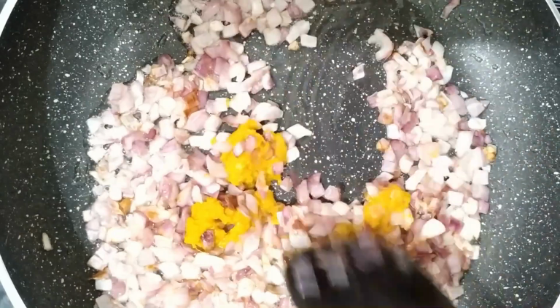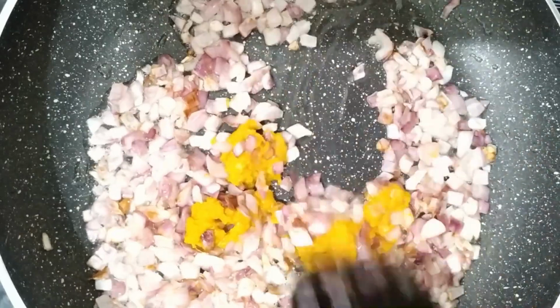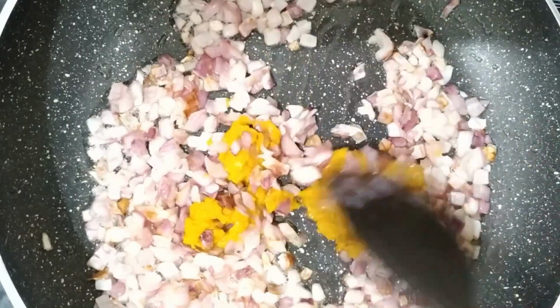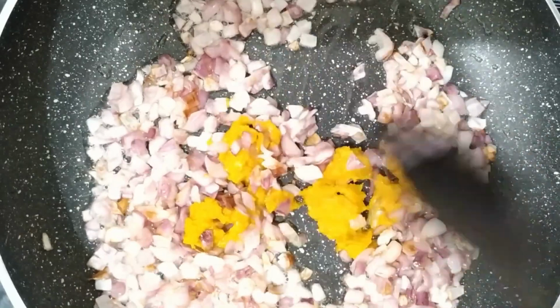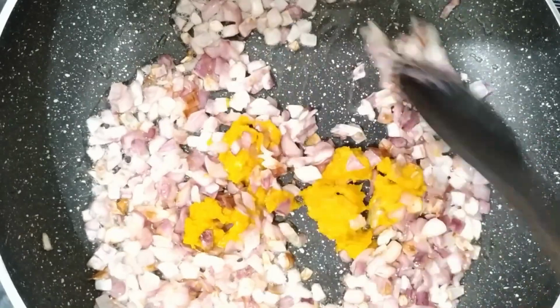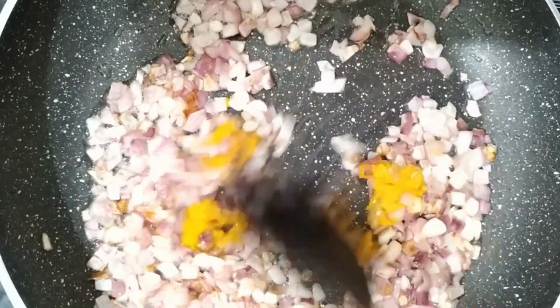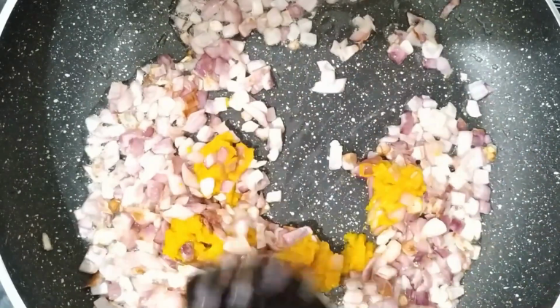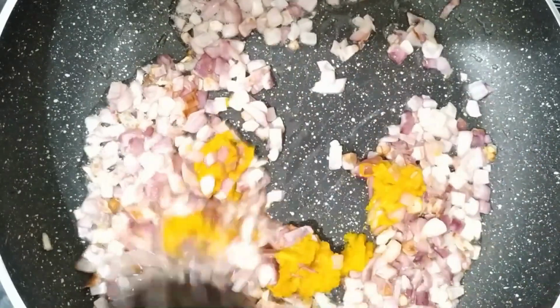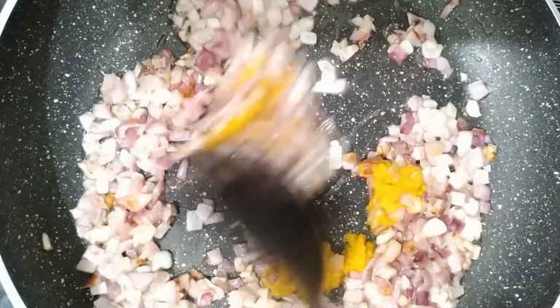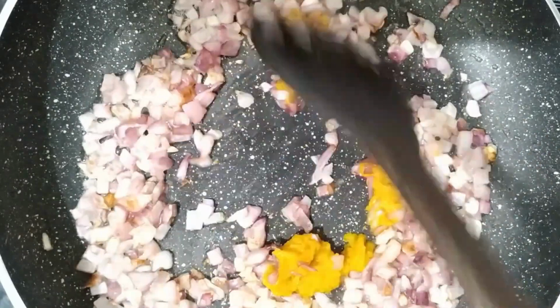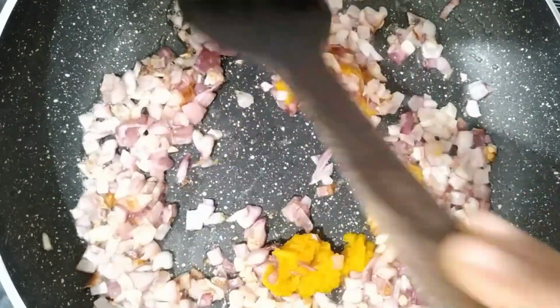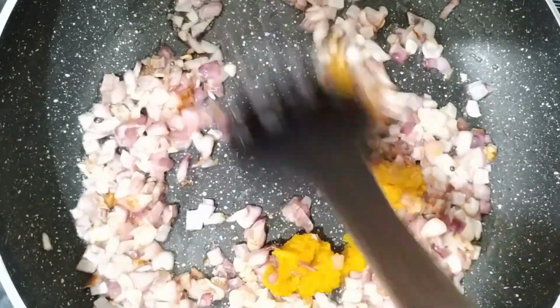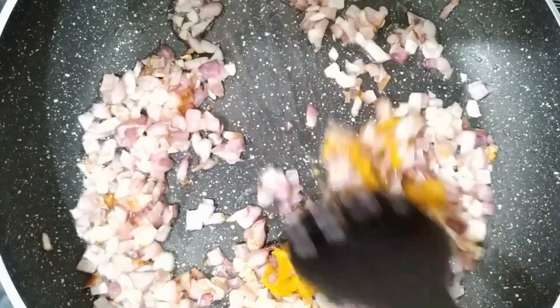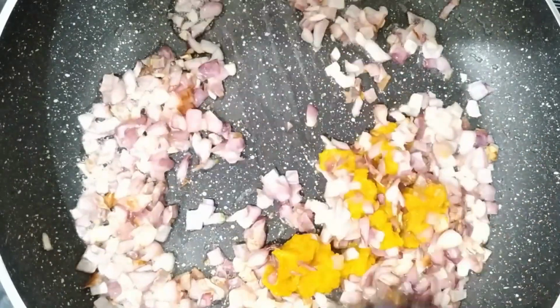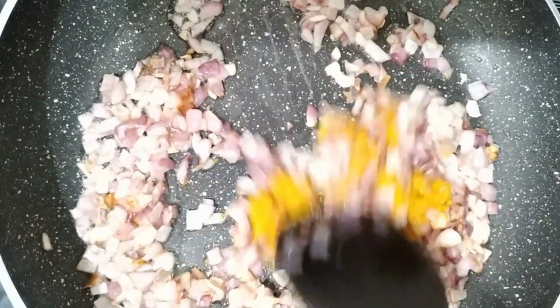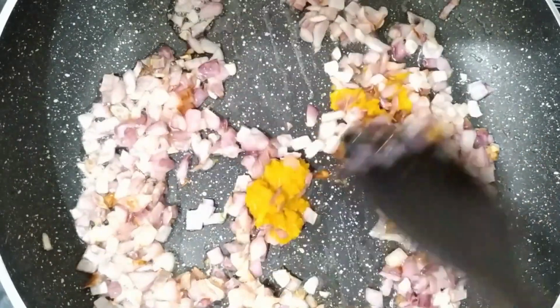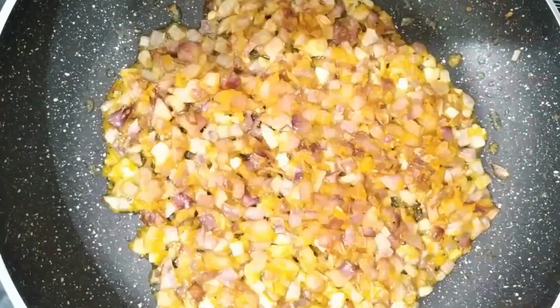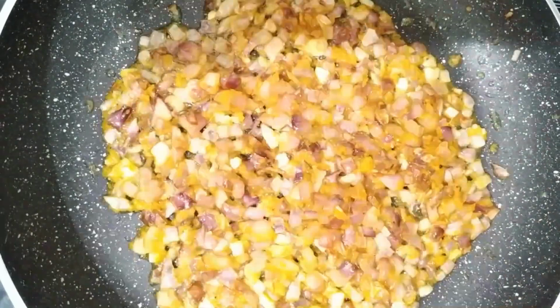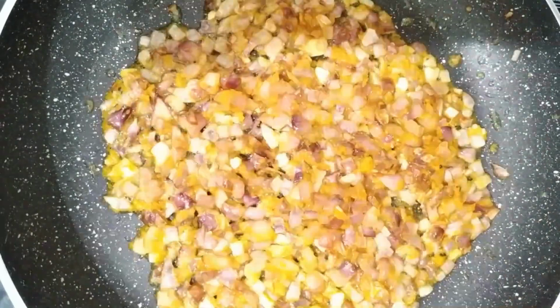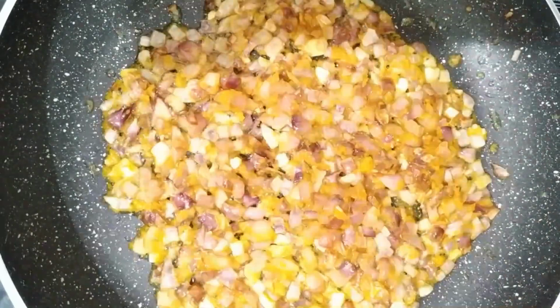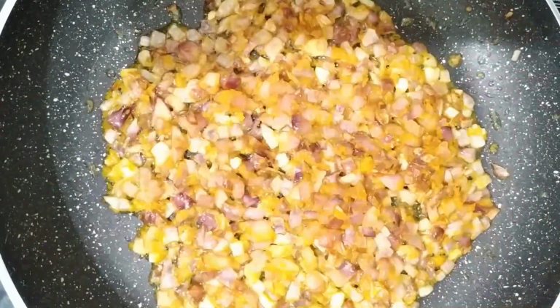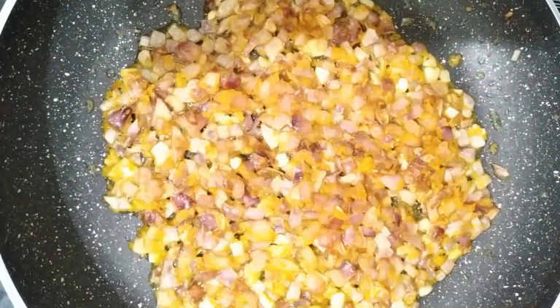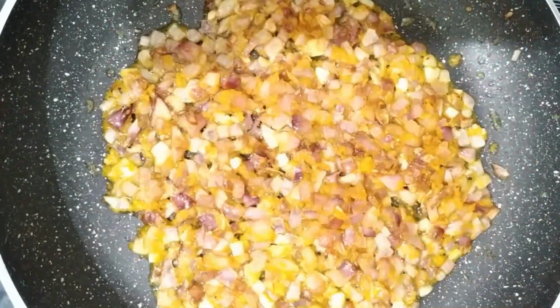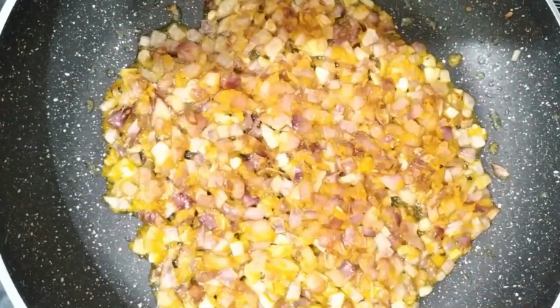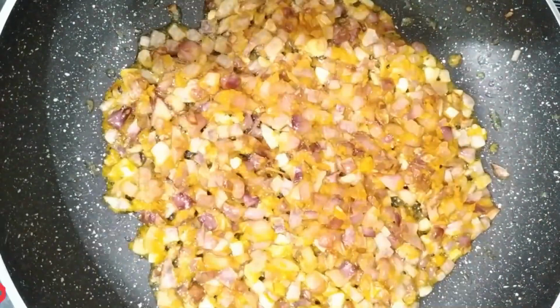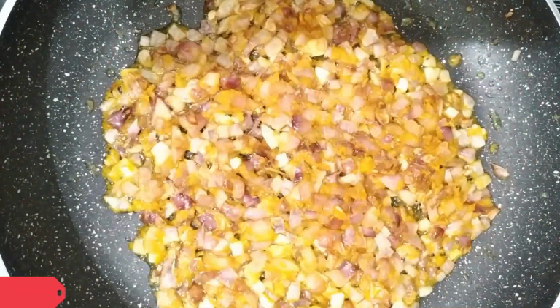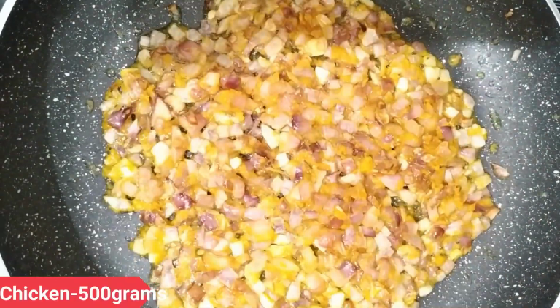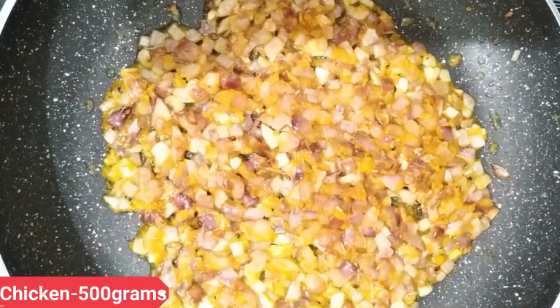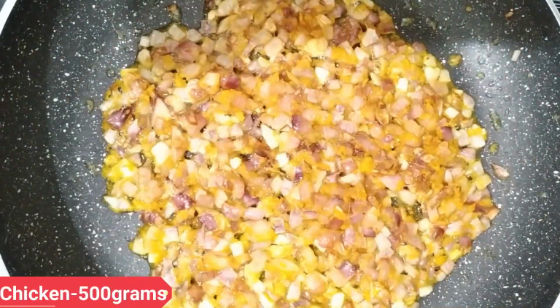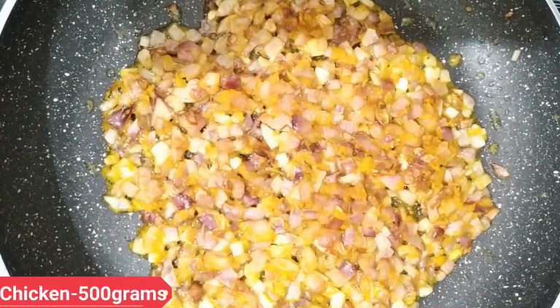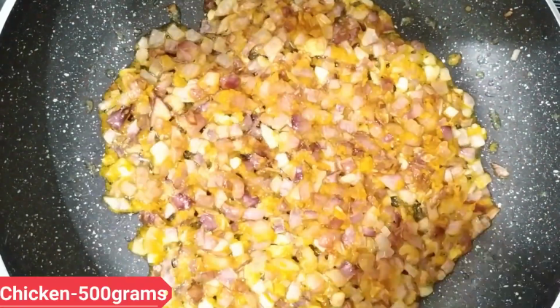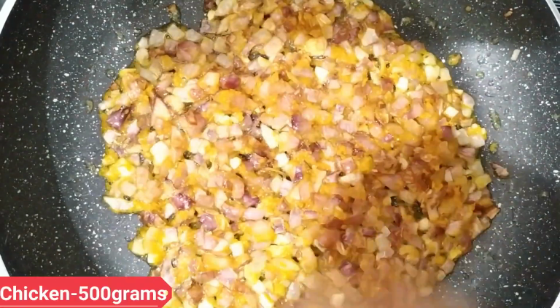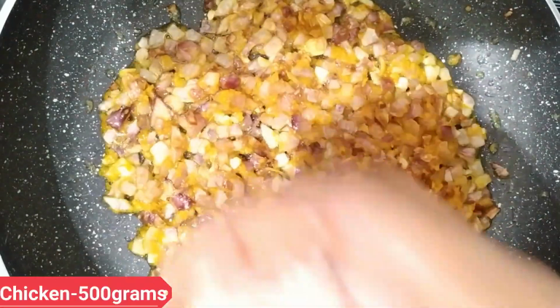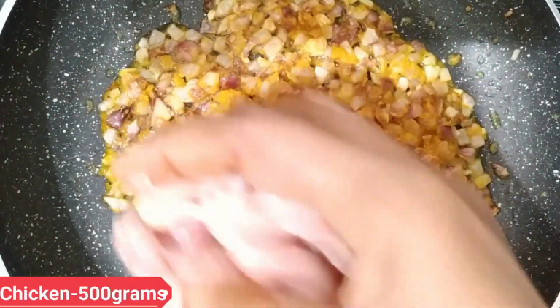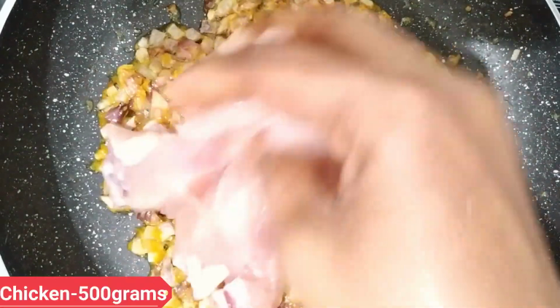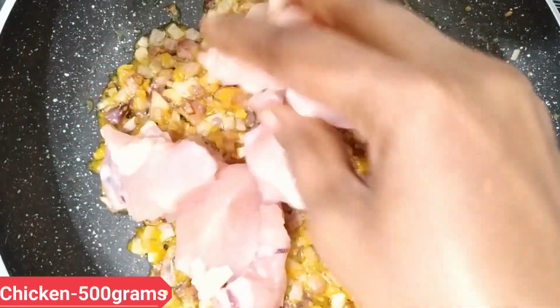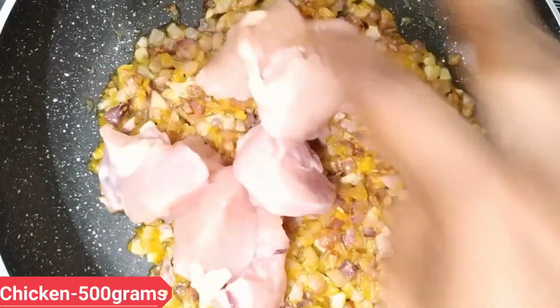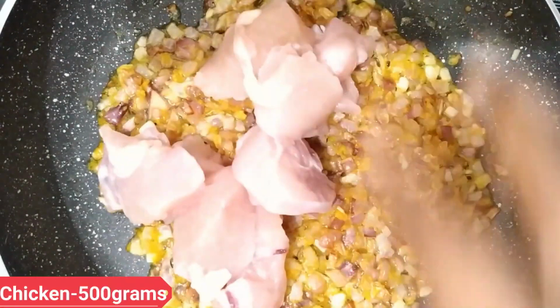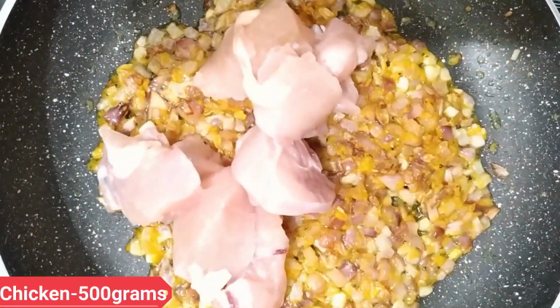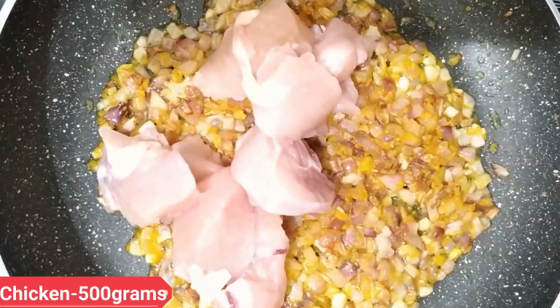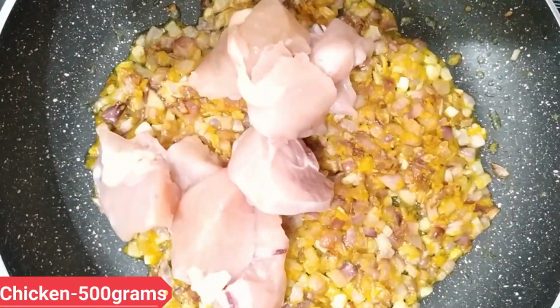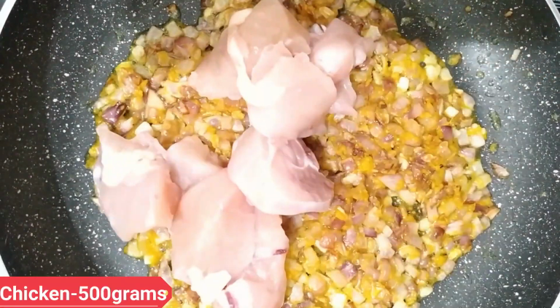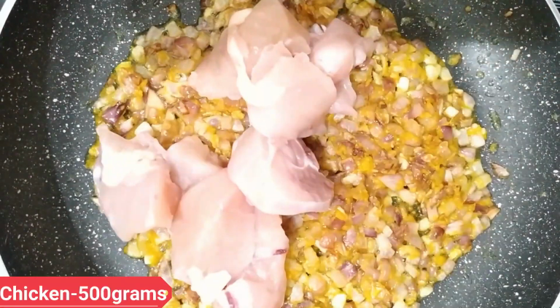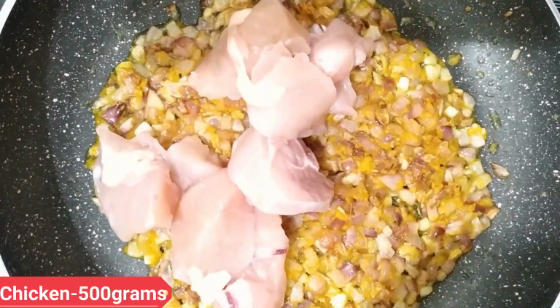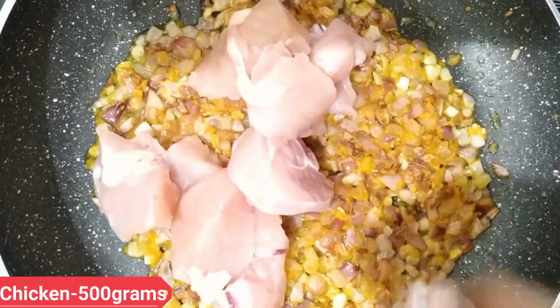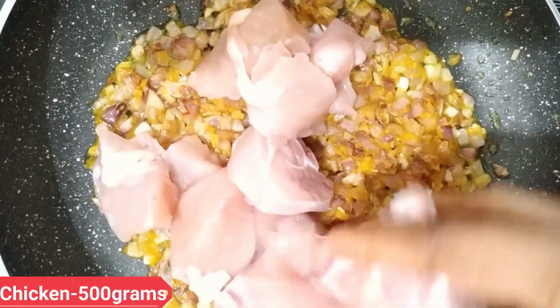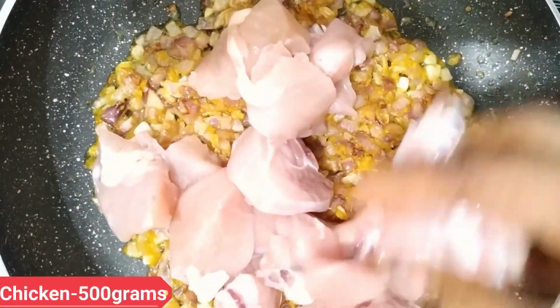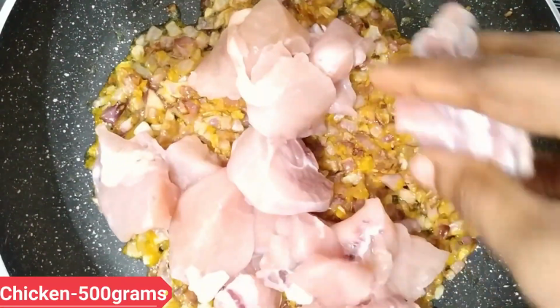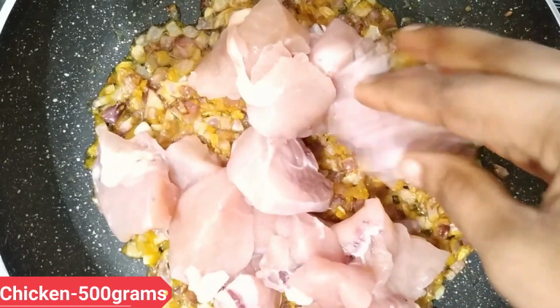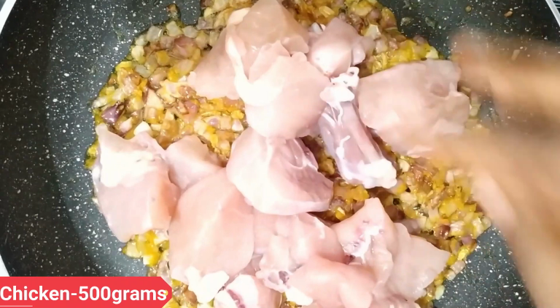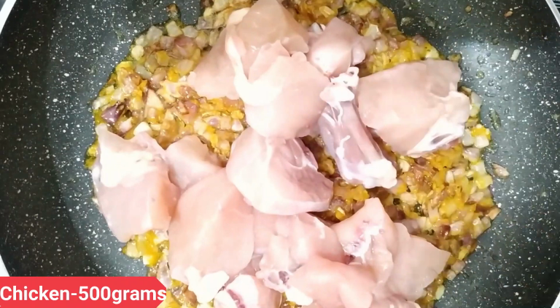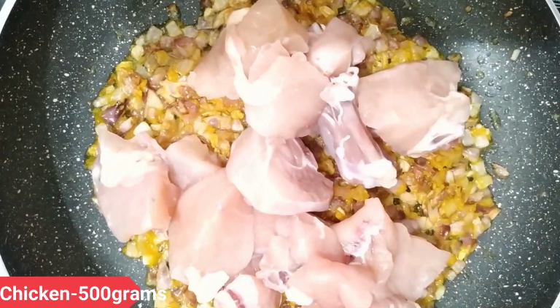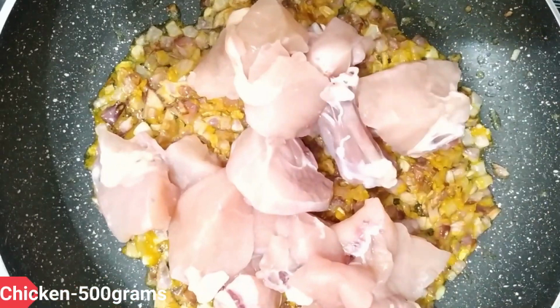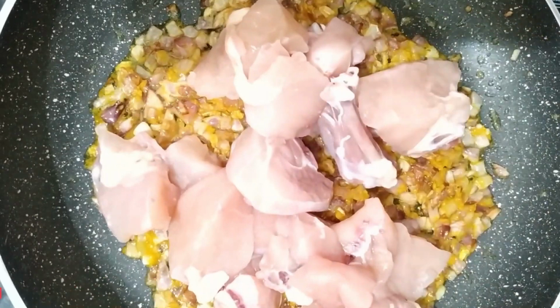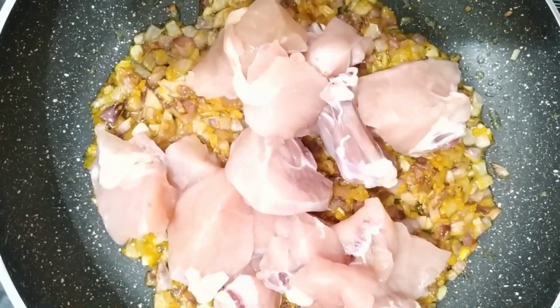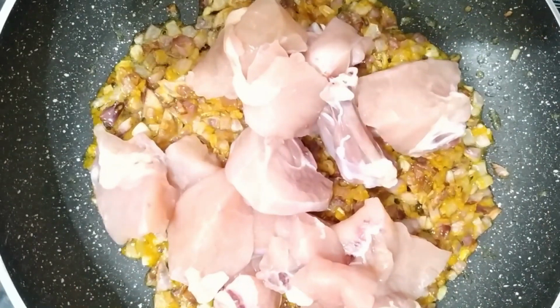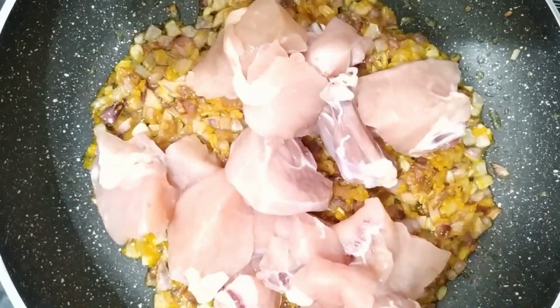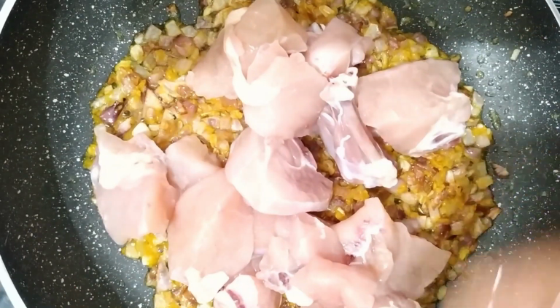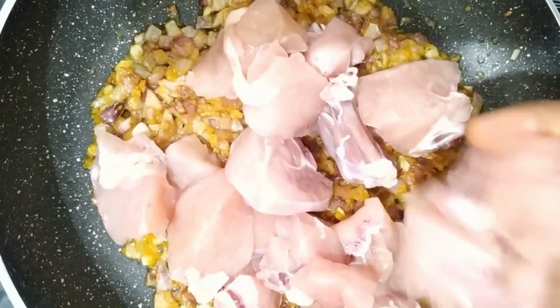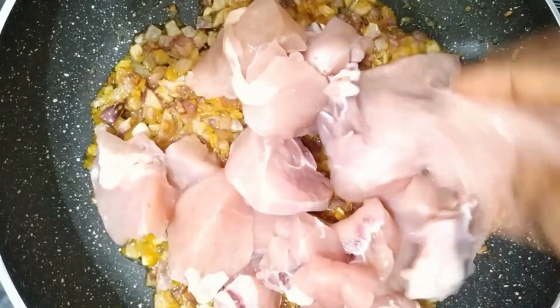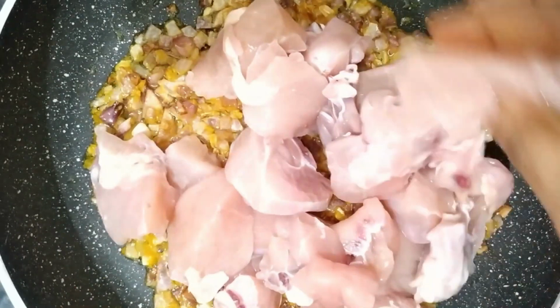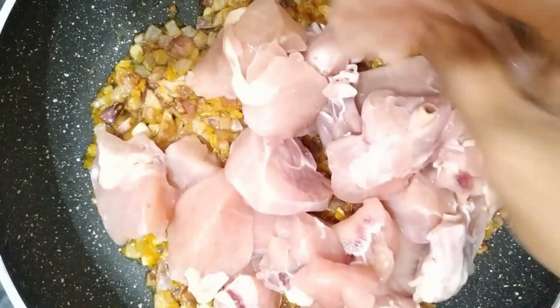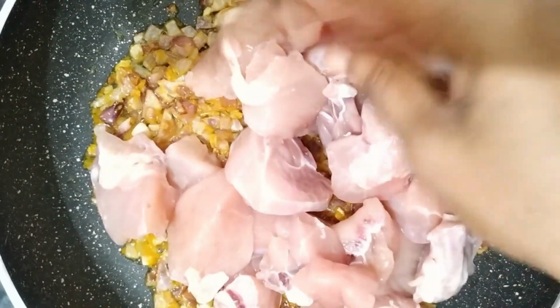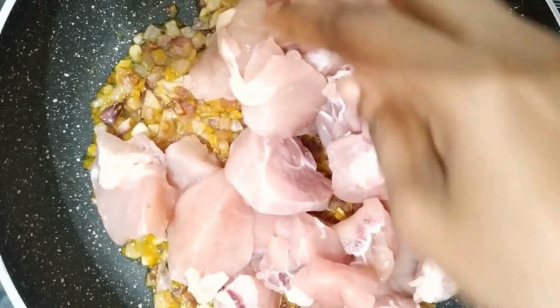Fry it well. Next, add 500 grams of chicken.